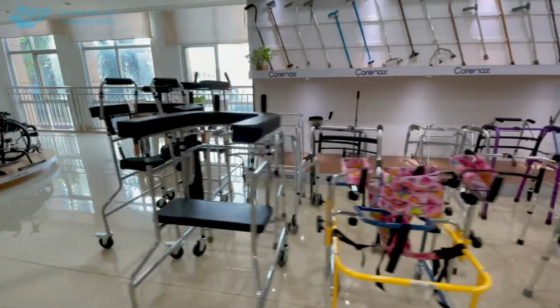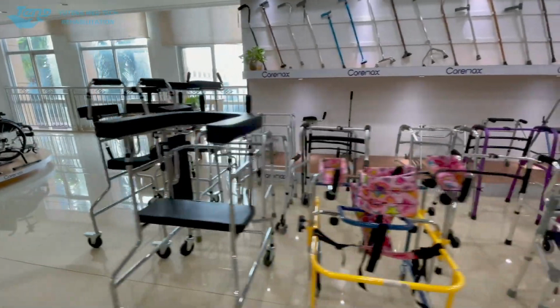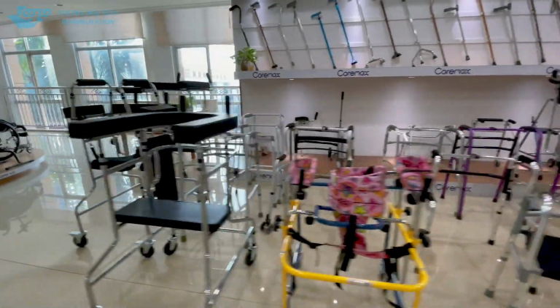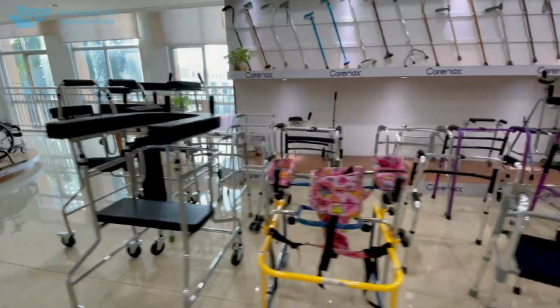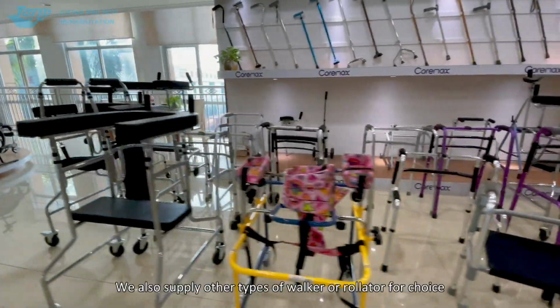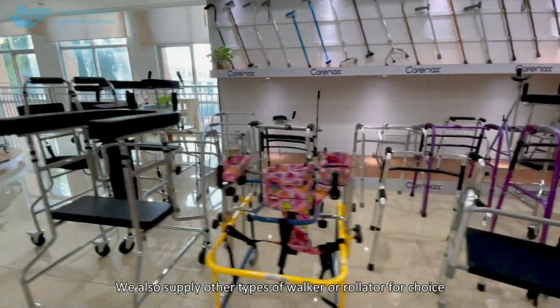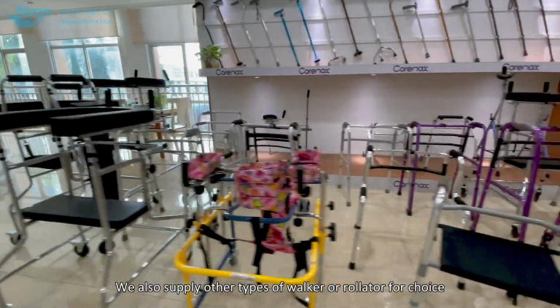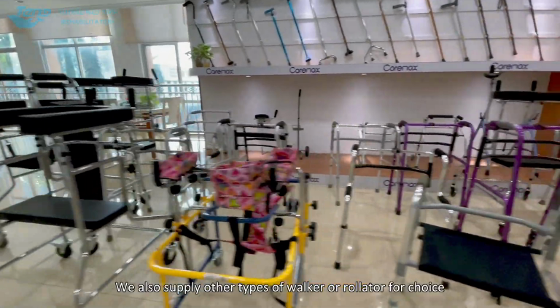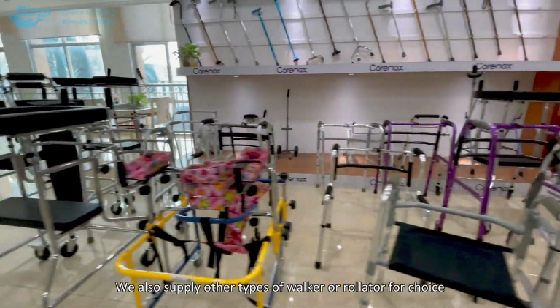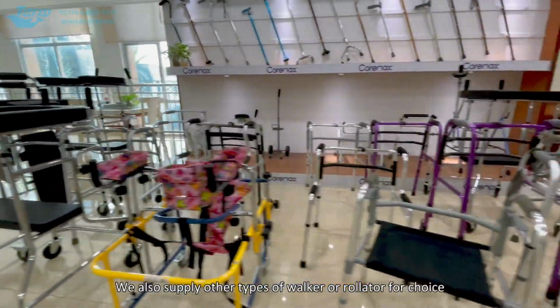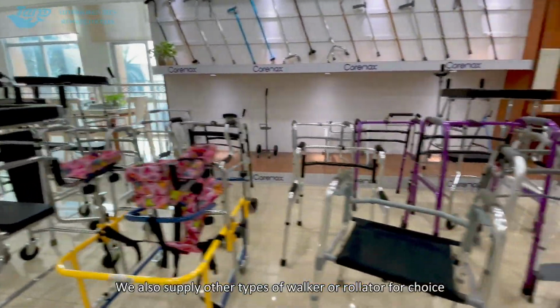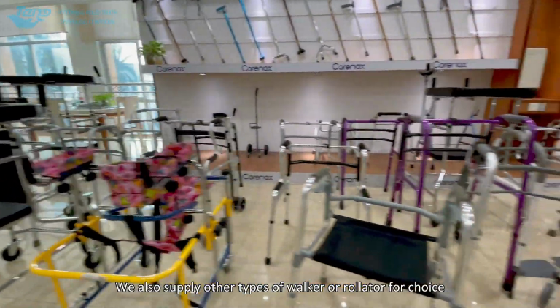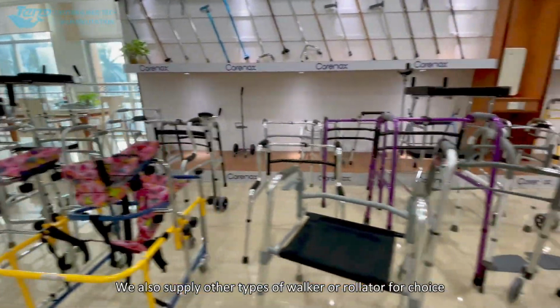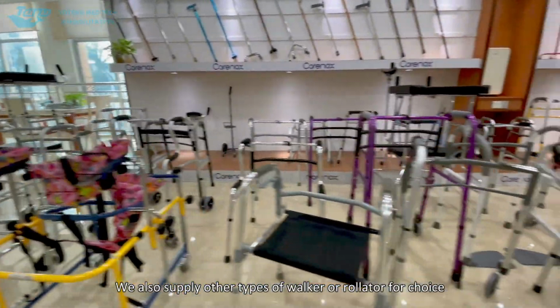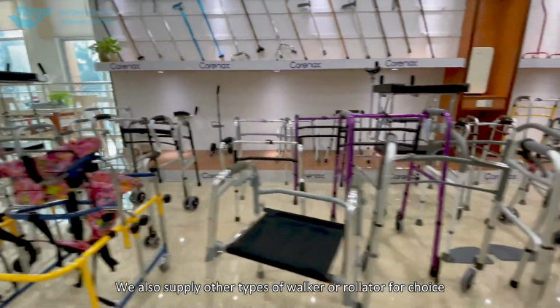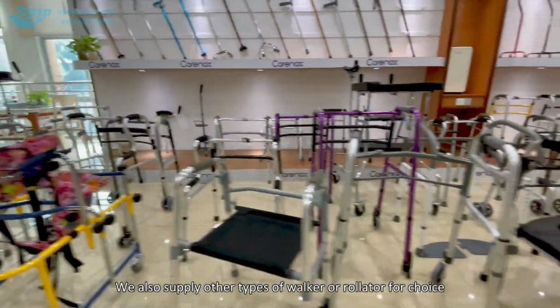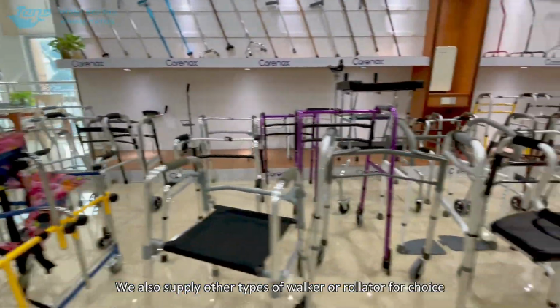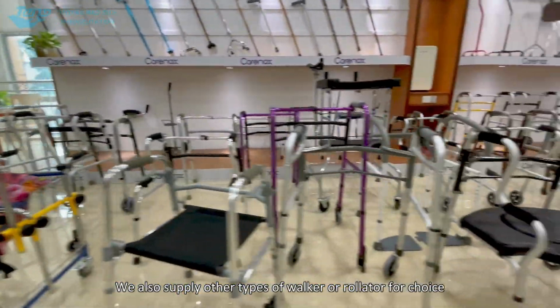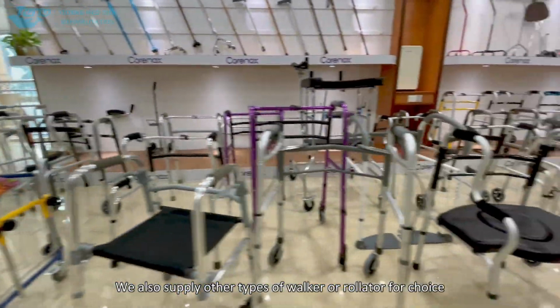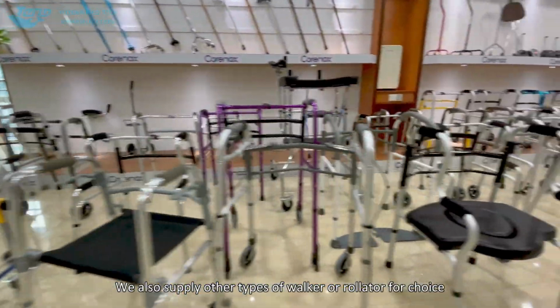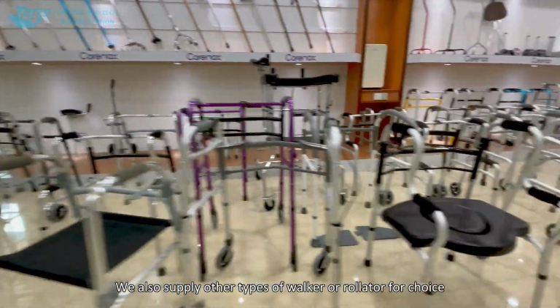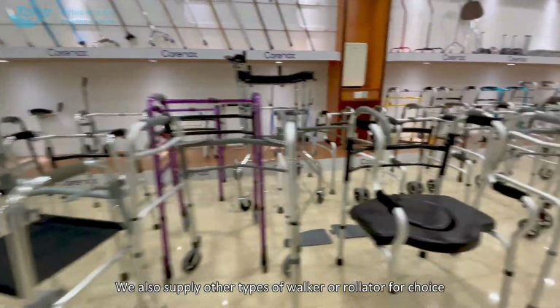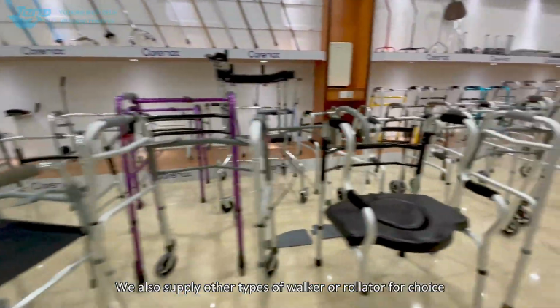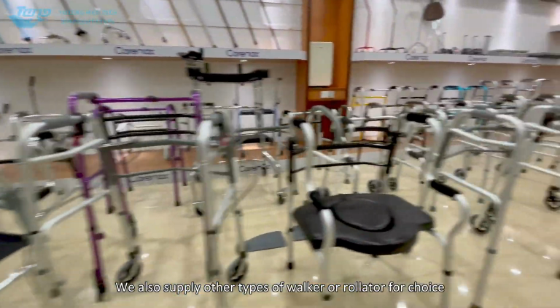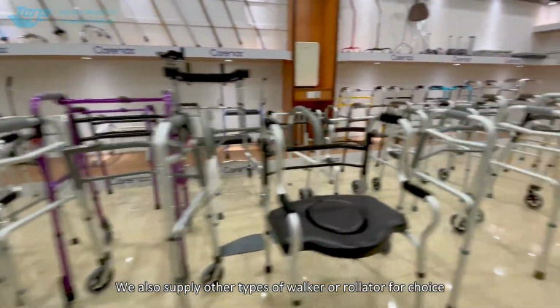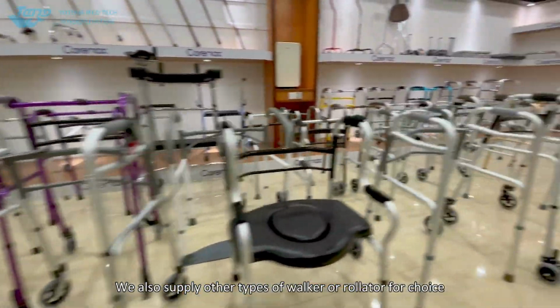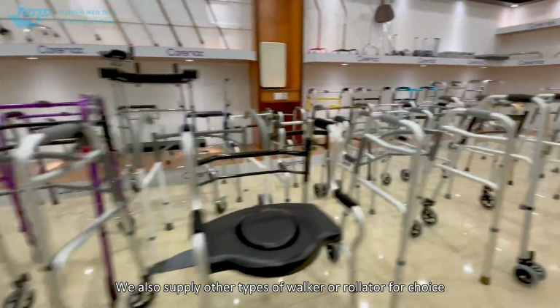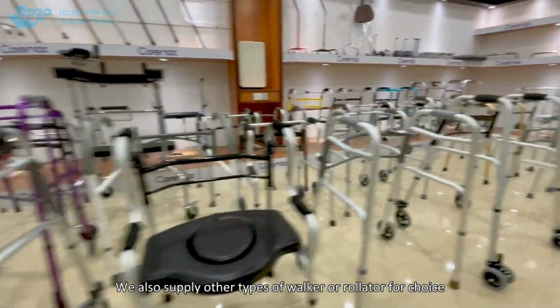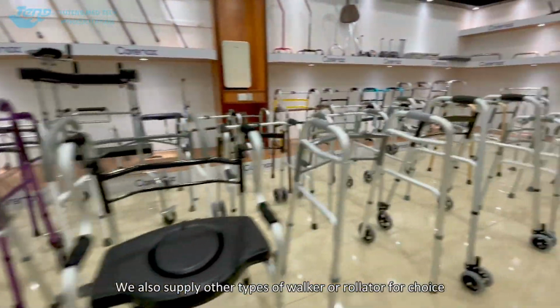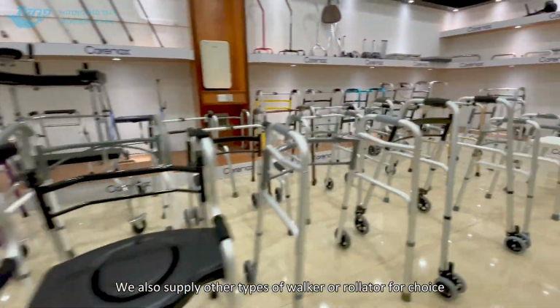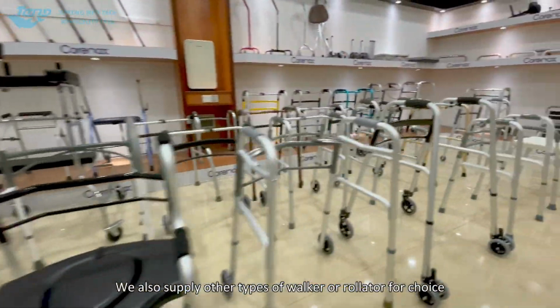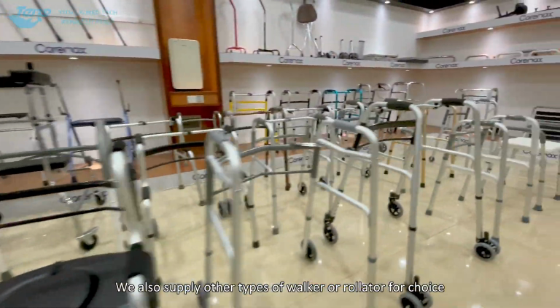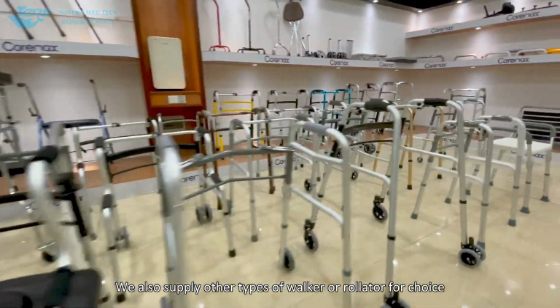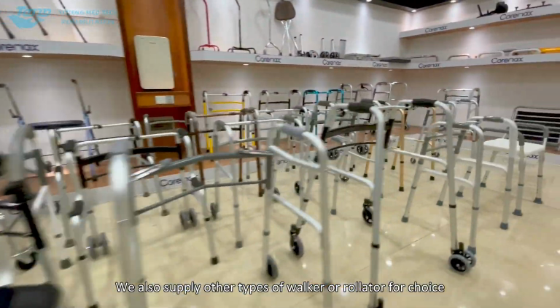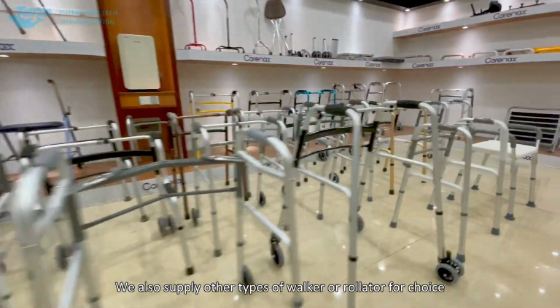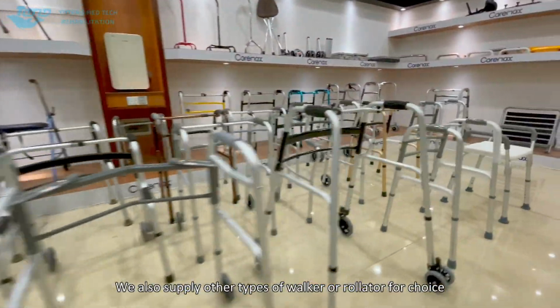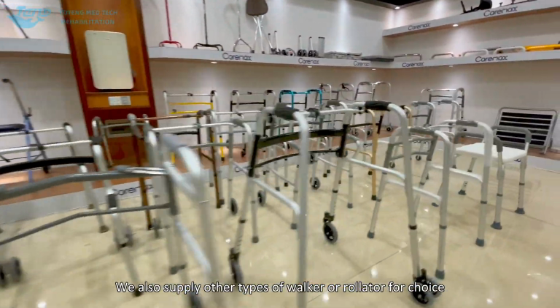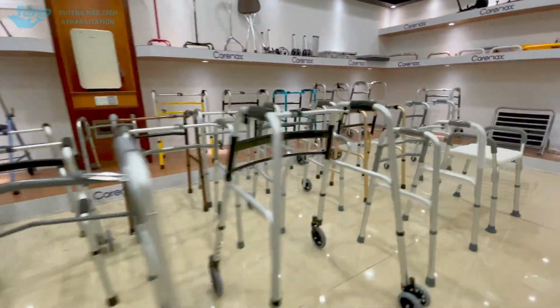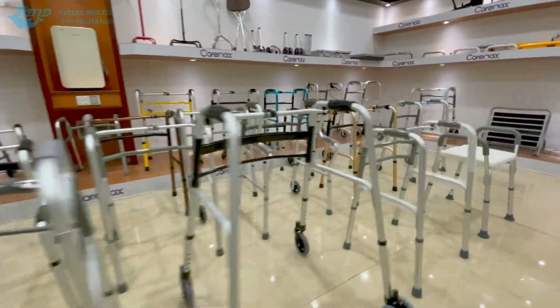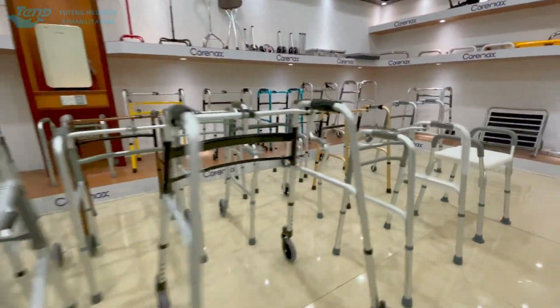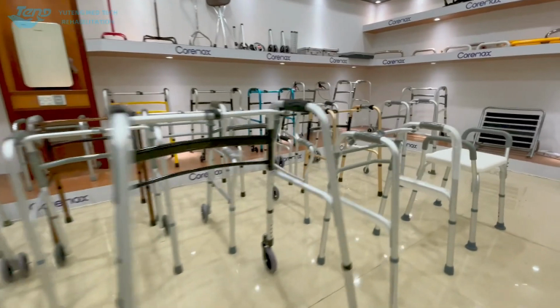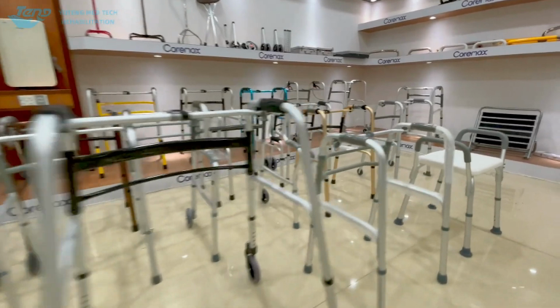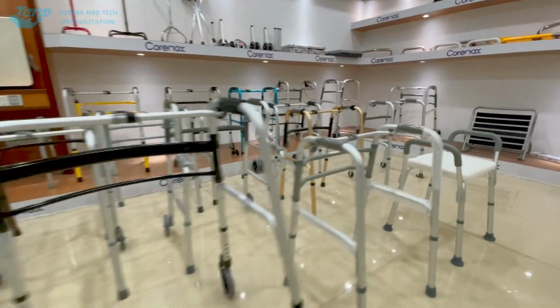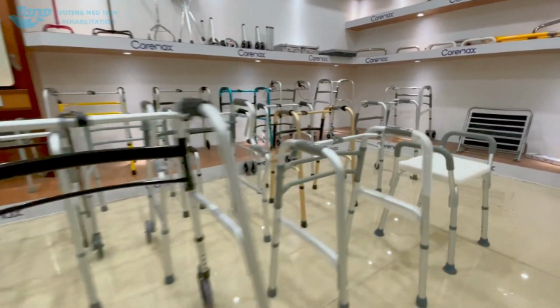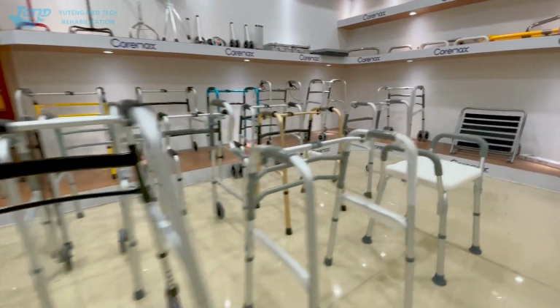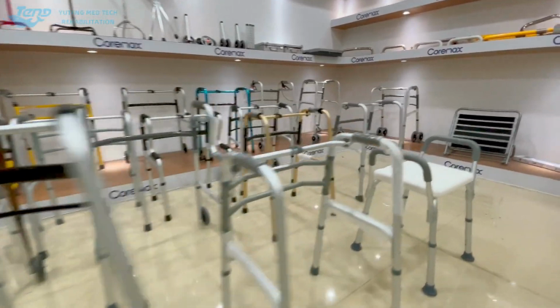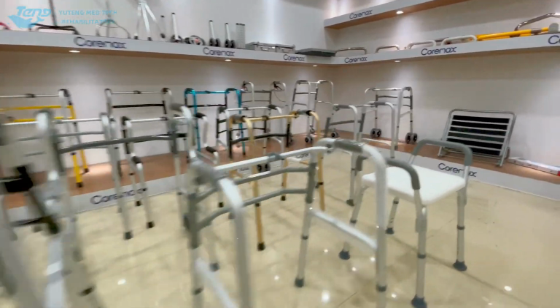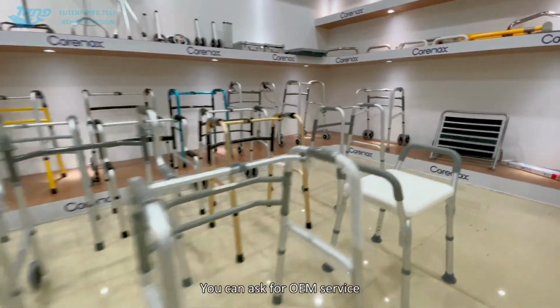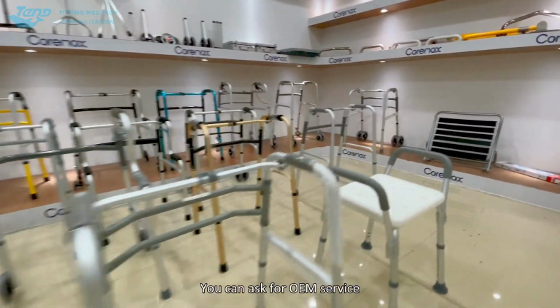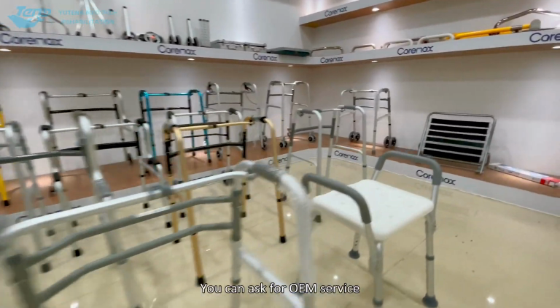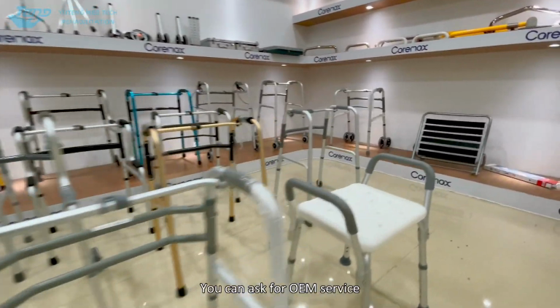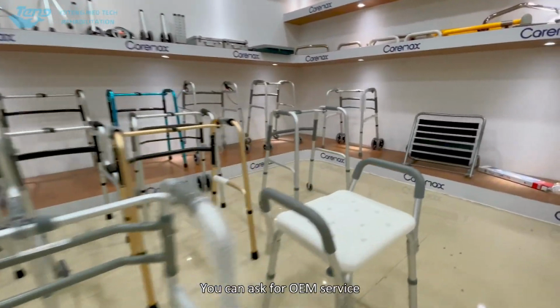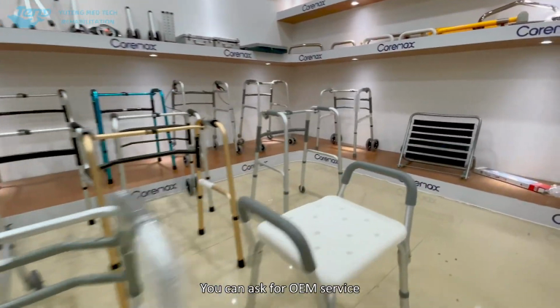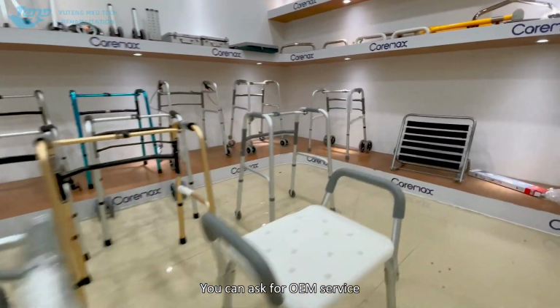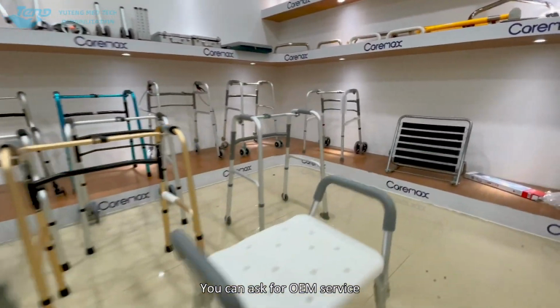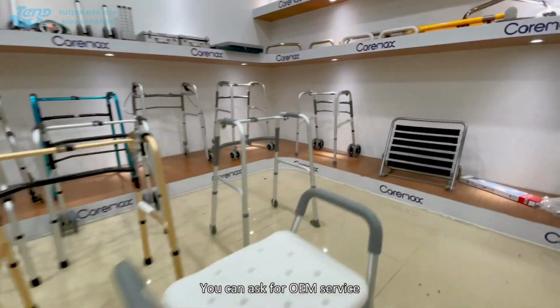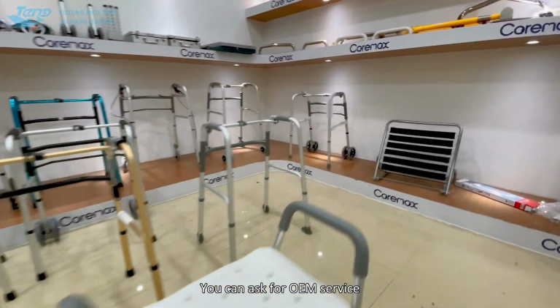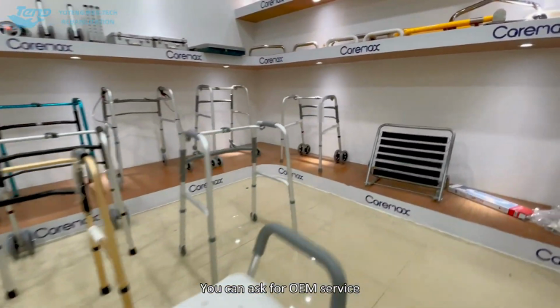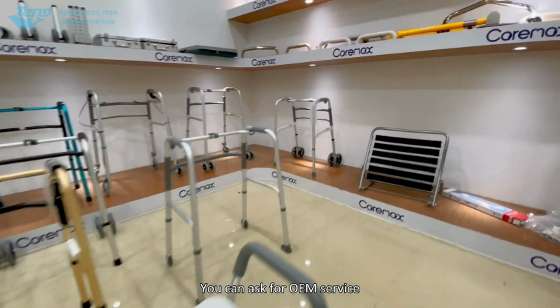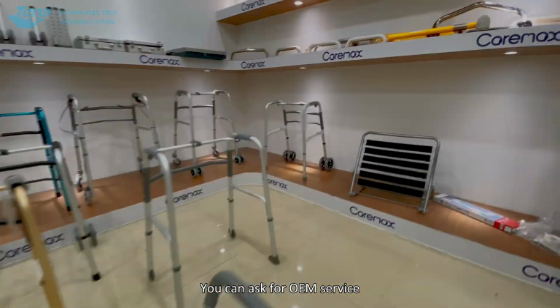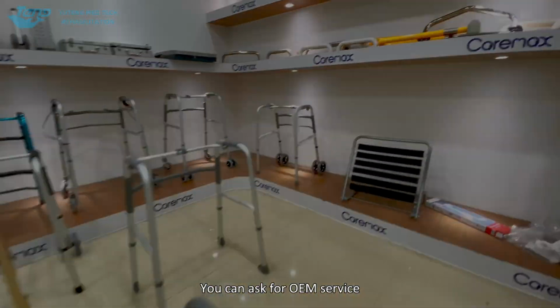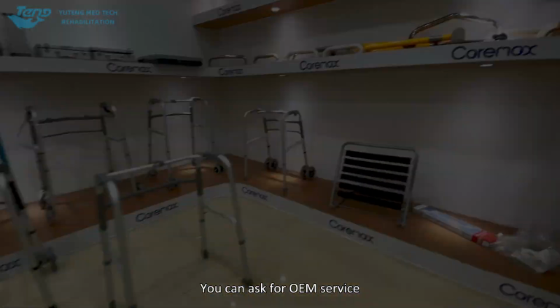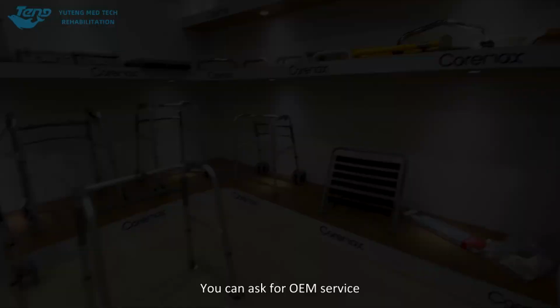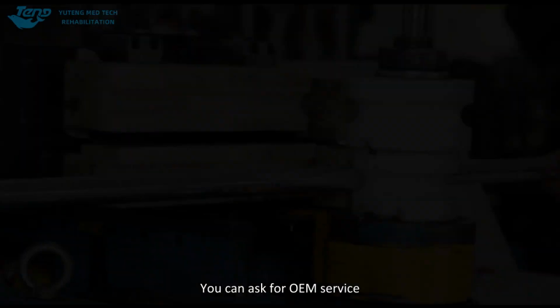We also supply other types of walkers and rollators for choice. You can ask for OEM service.